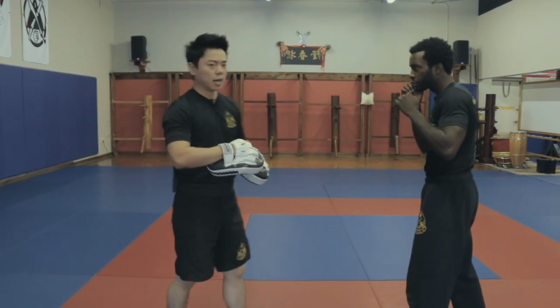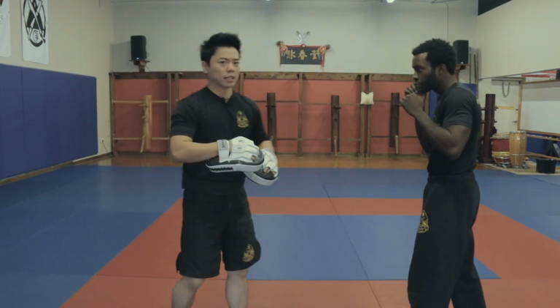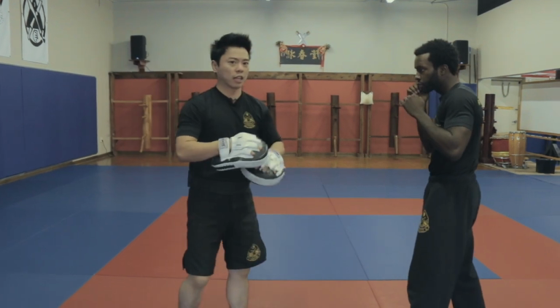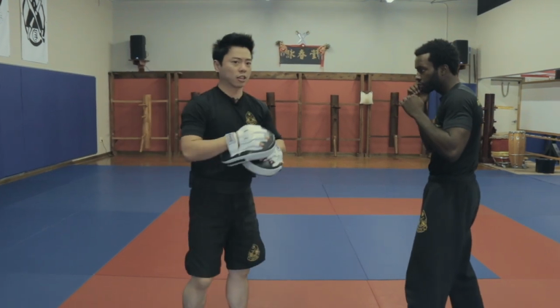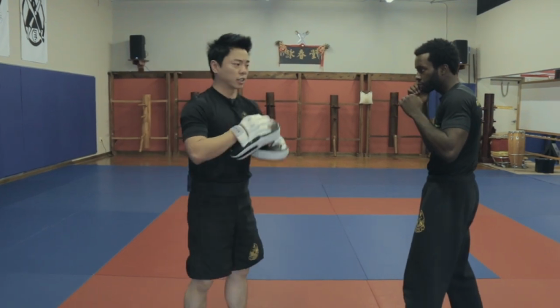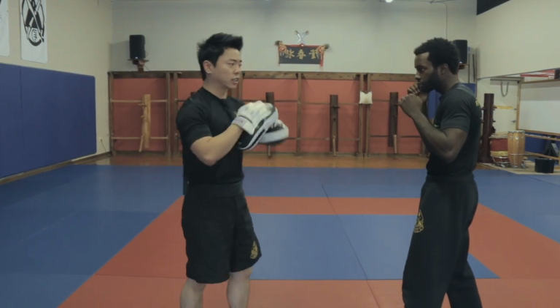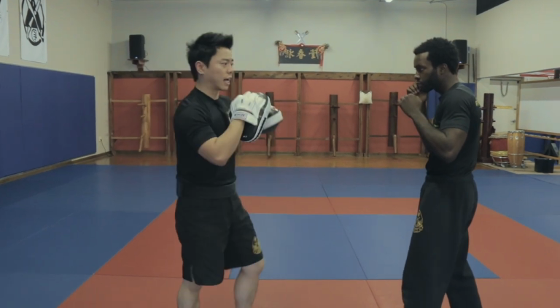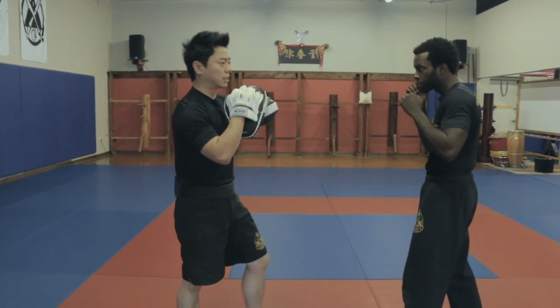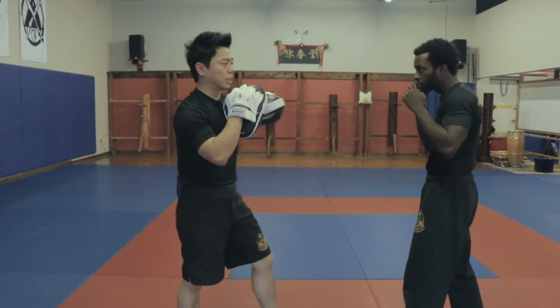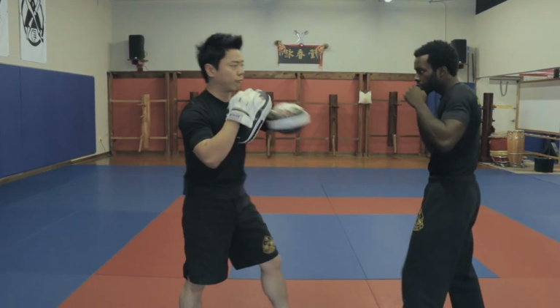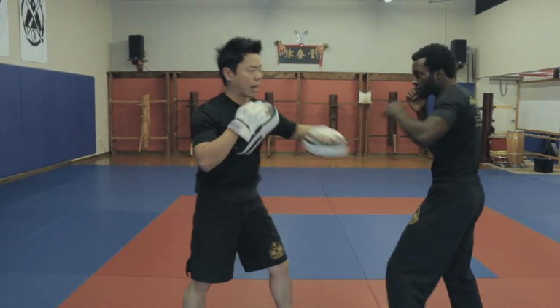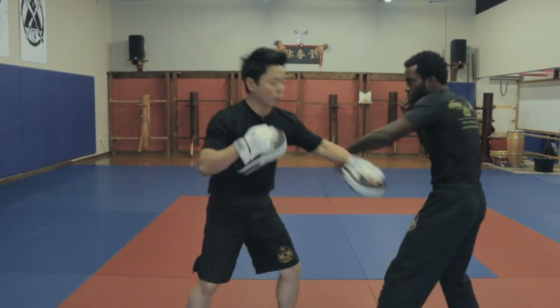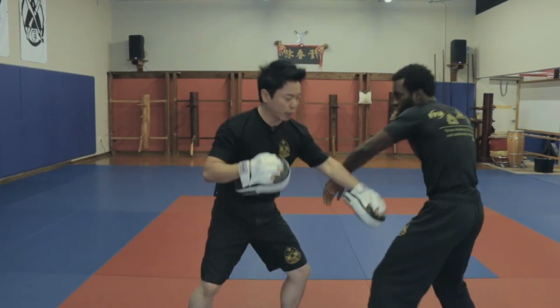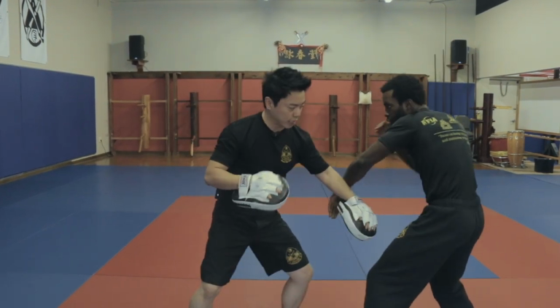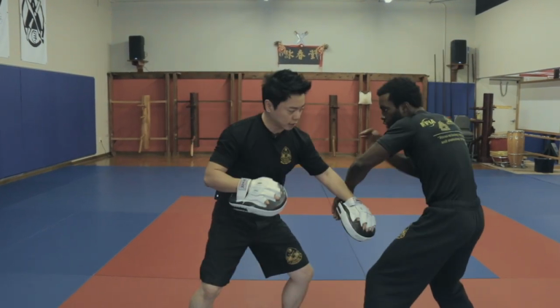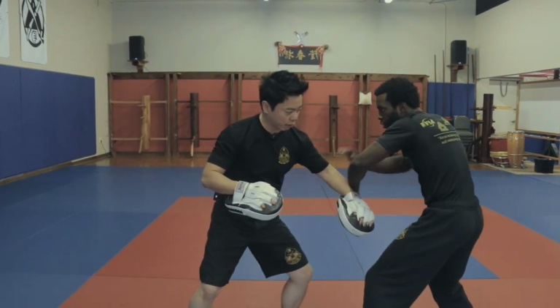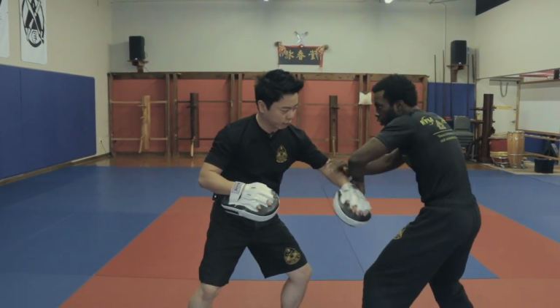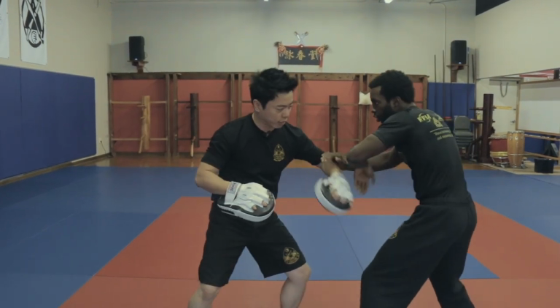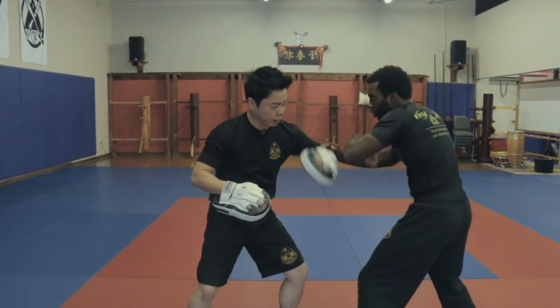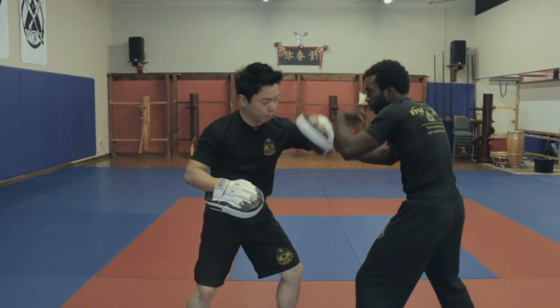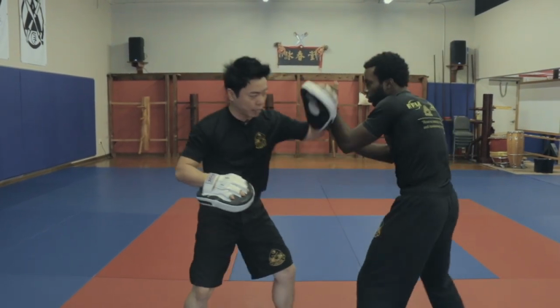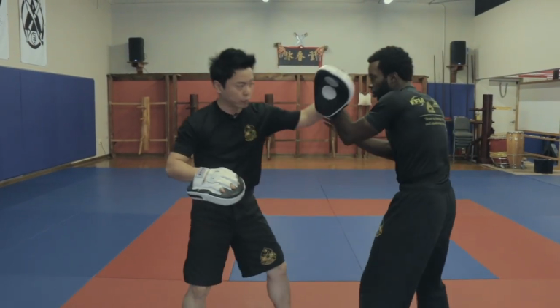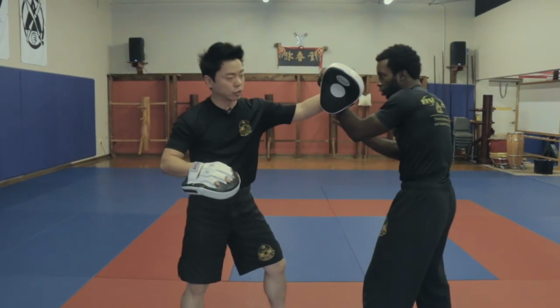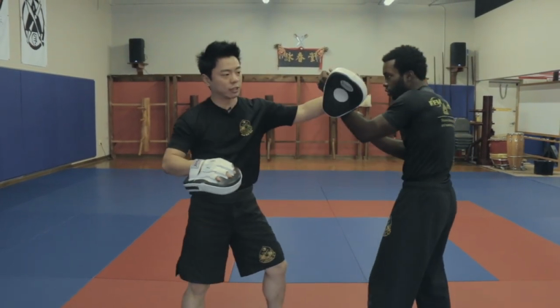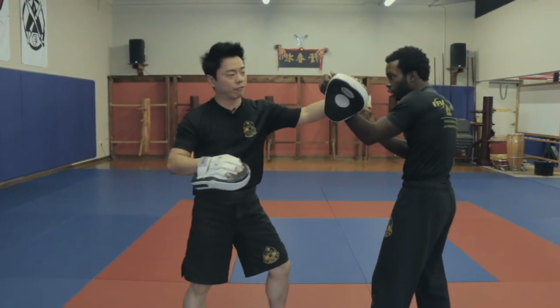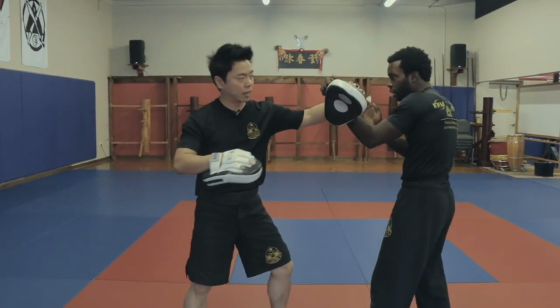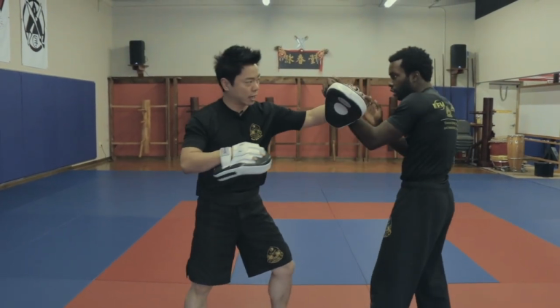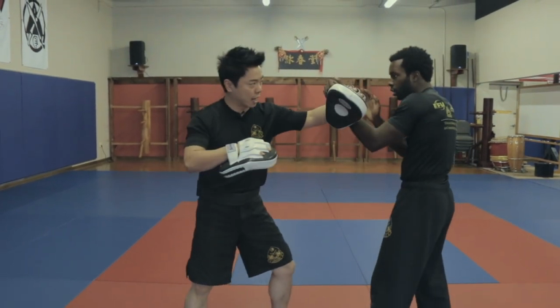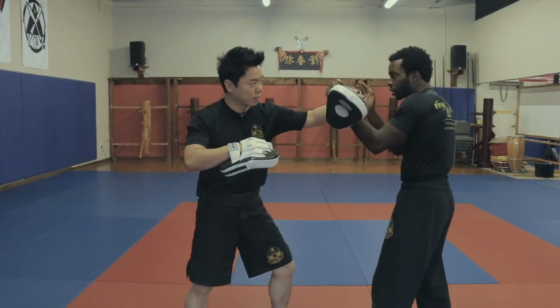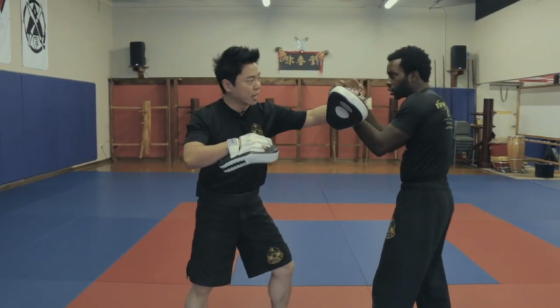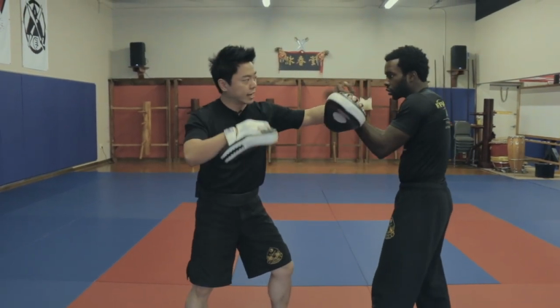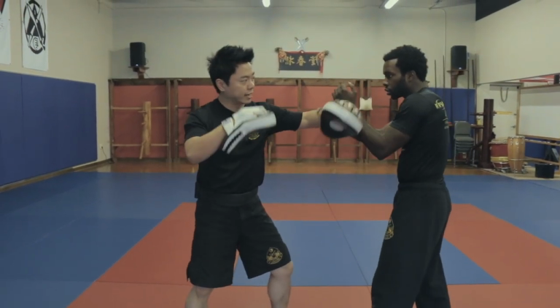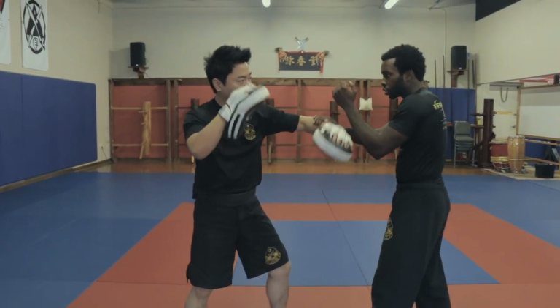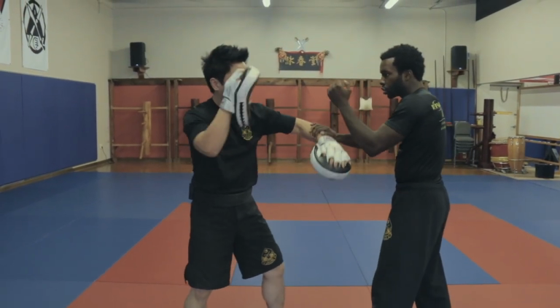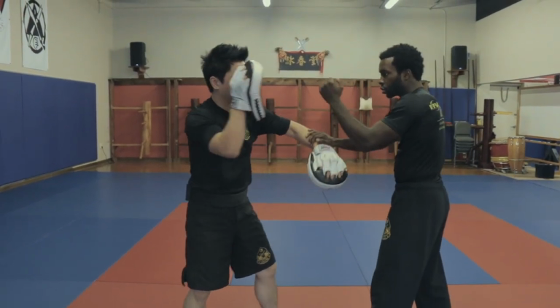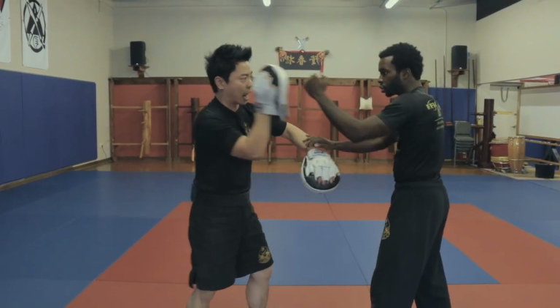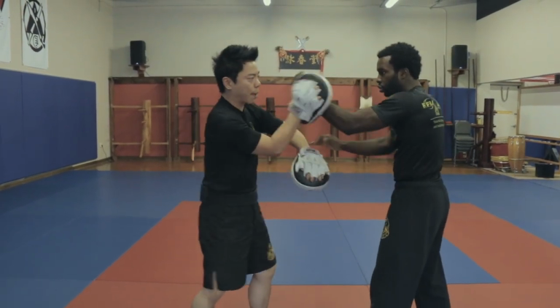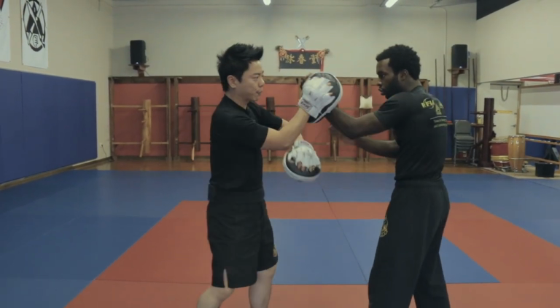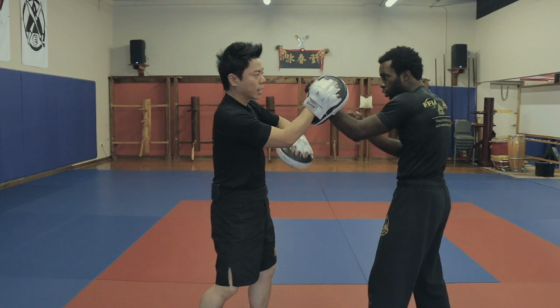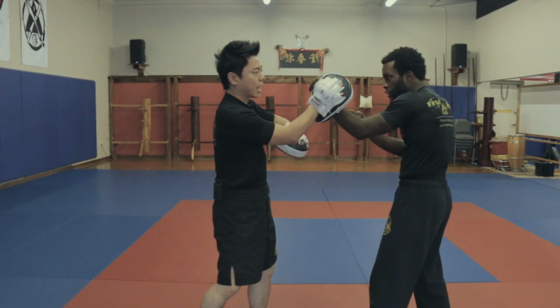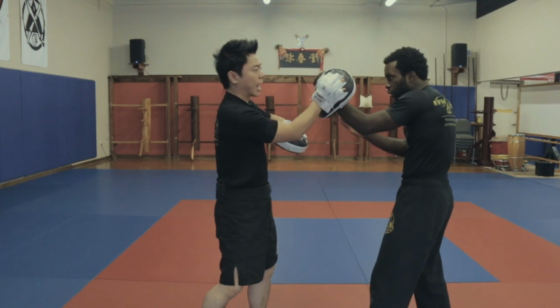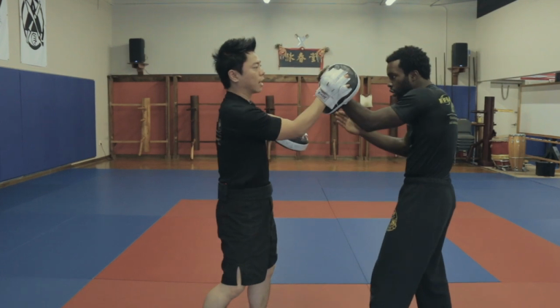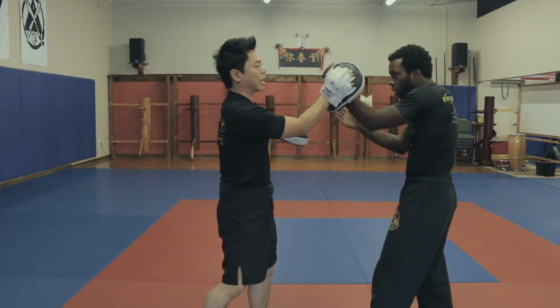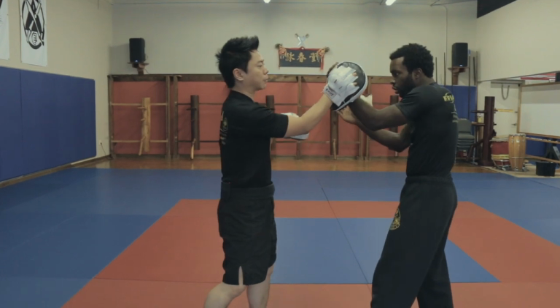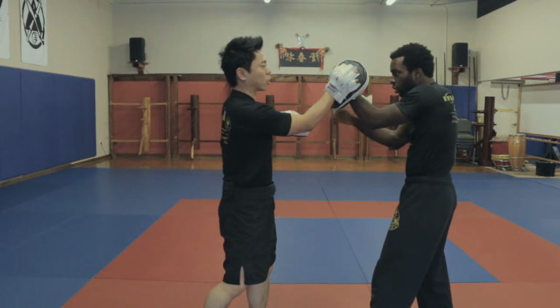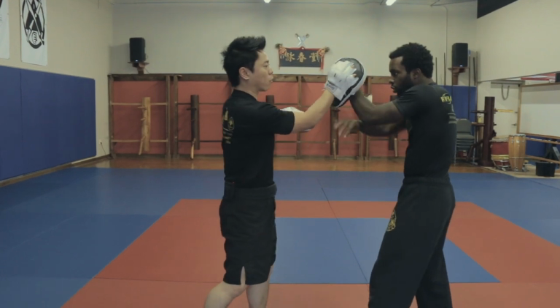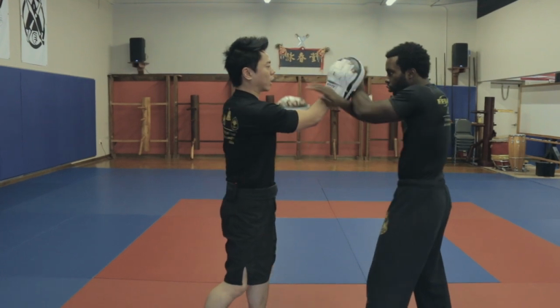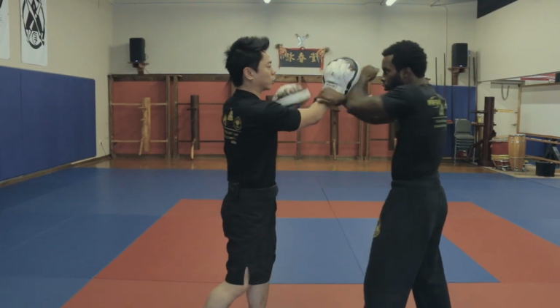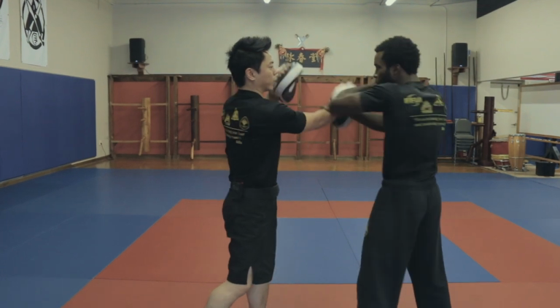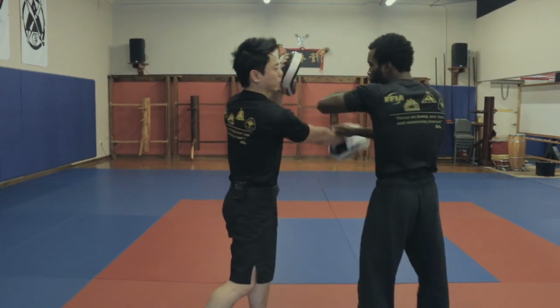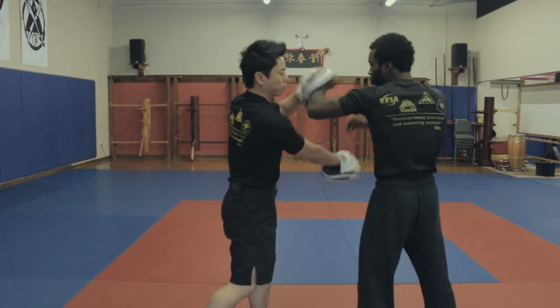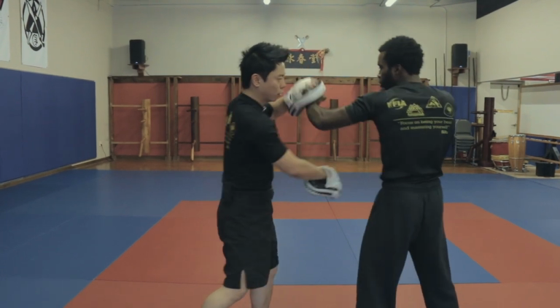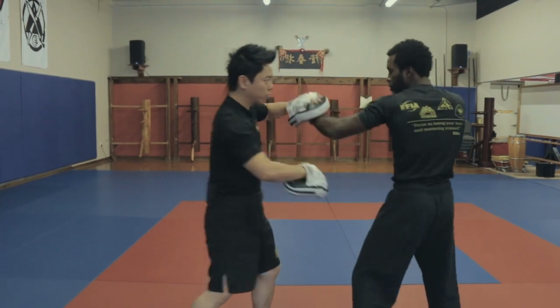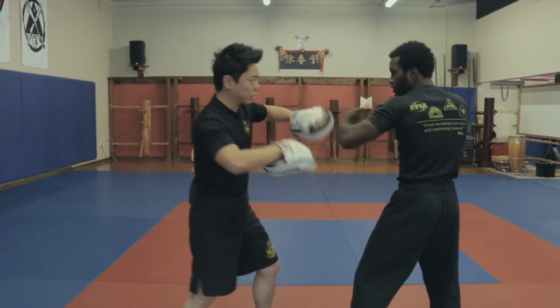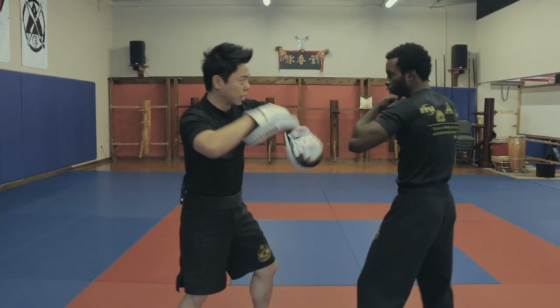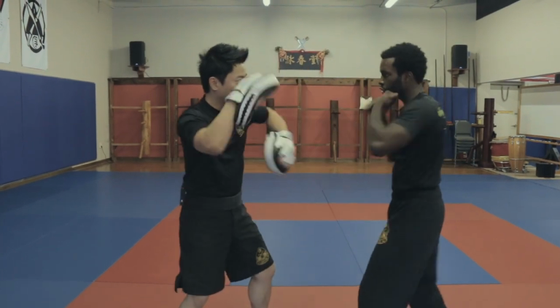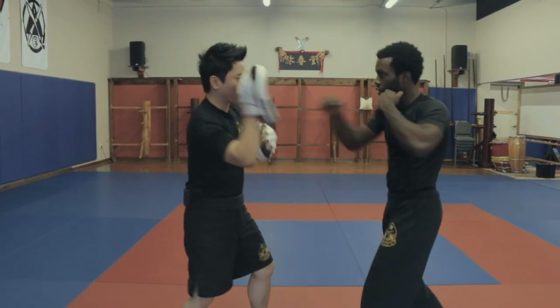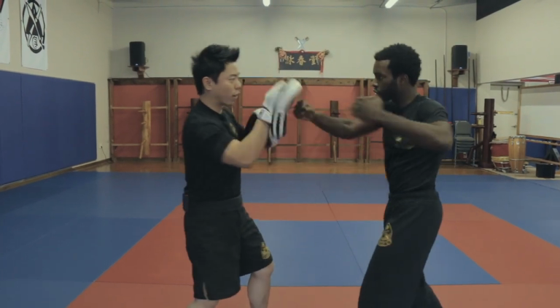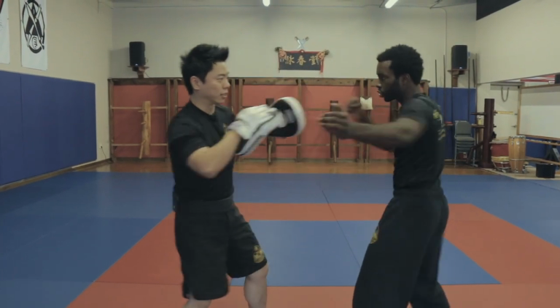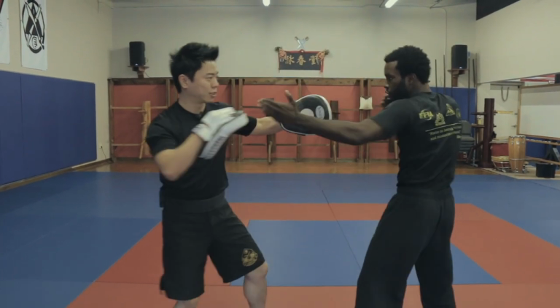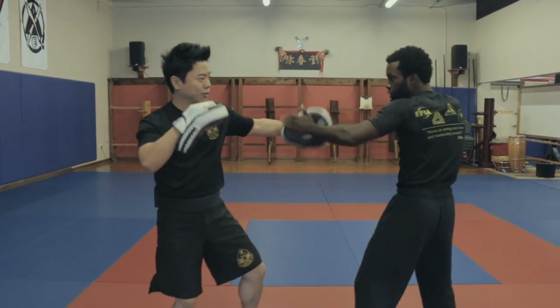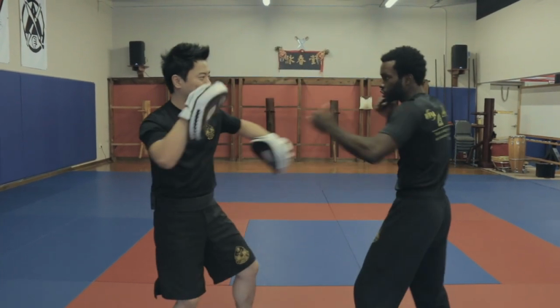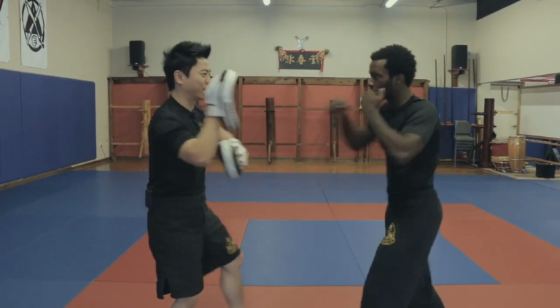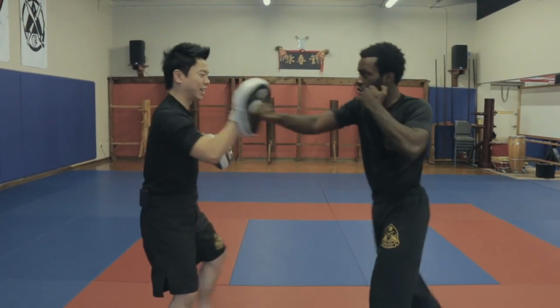The third set: if I raise that fronthand barrier to defend again, he then traps and lops out — guacui, boom, one, two, three.